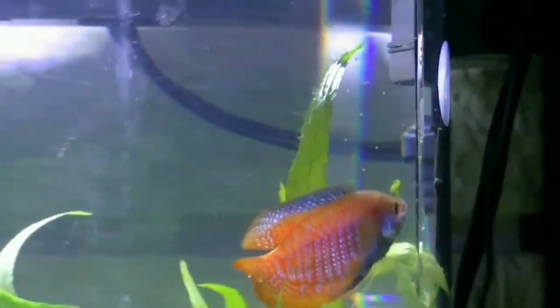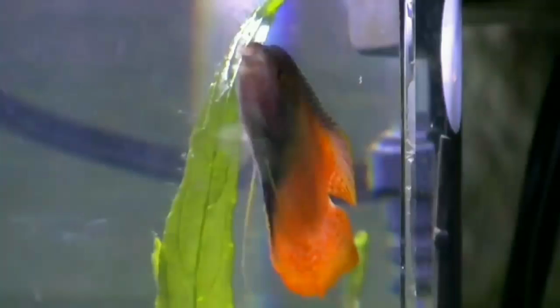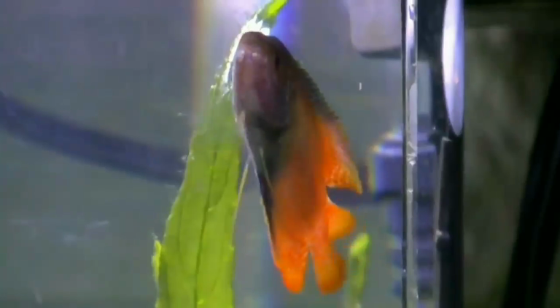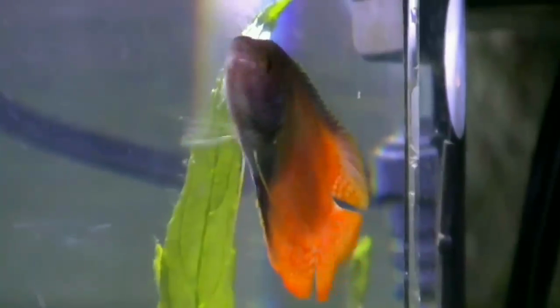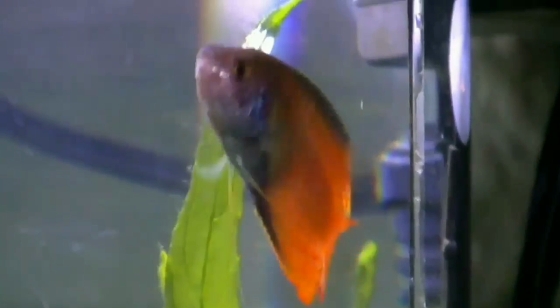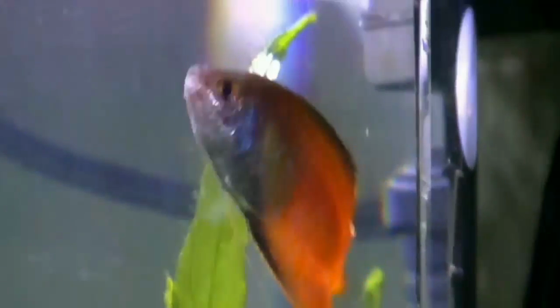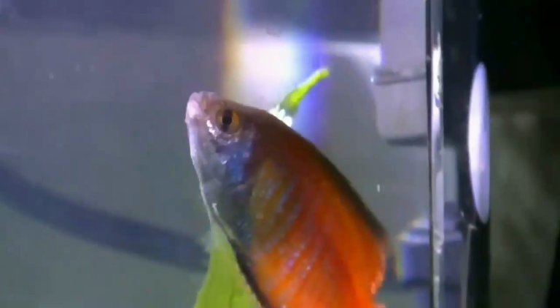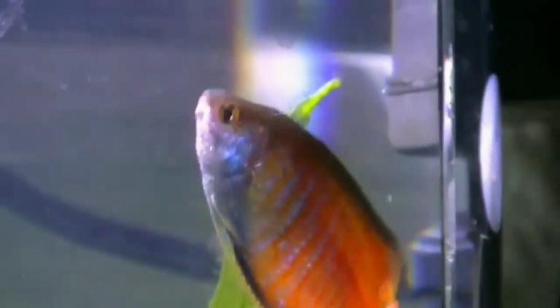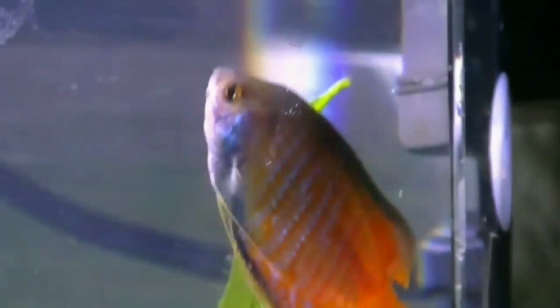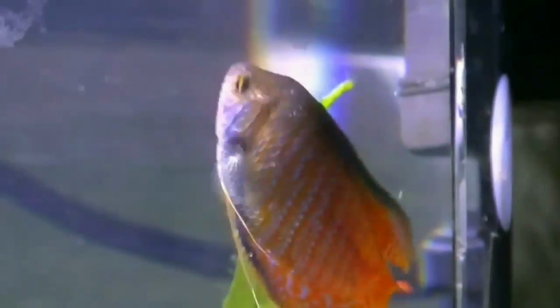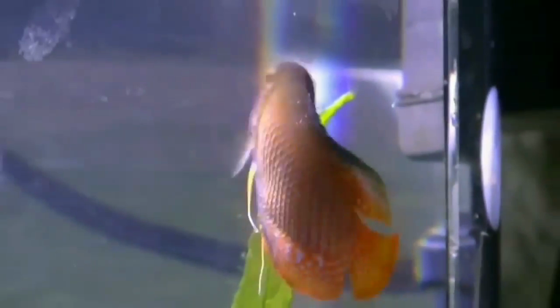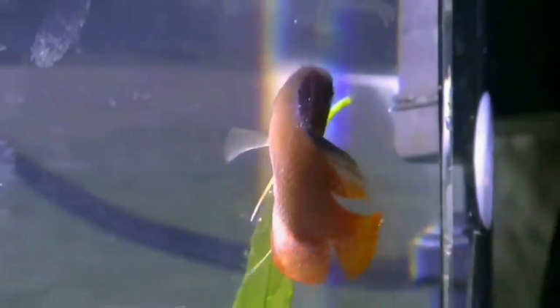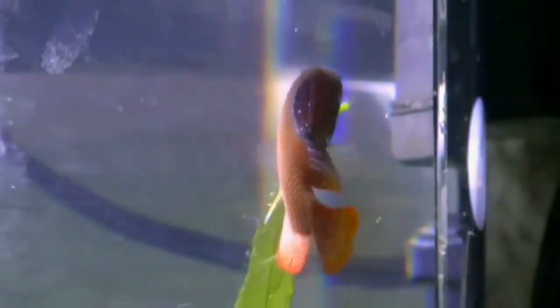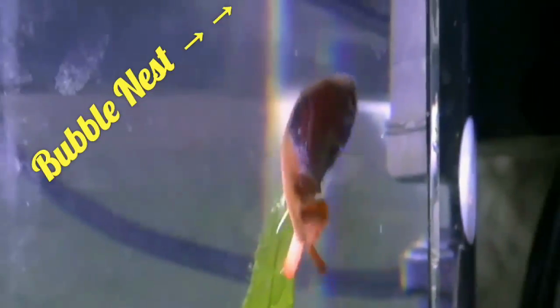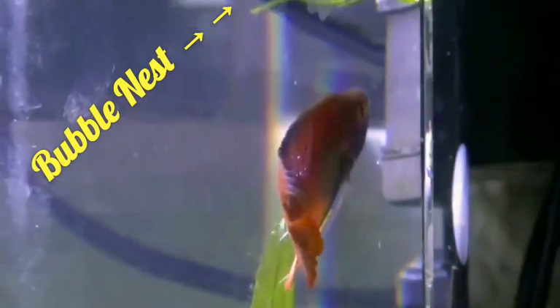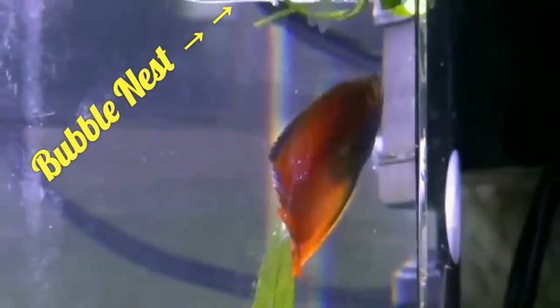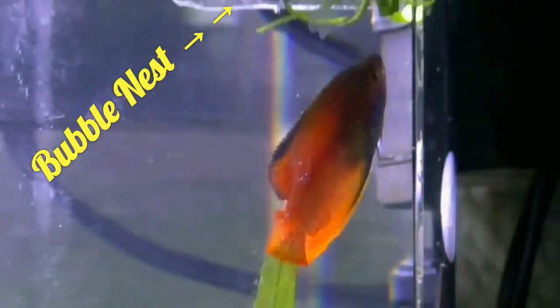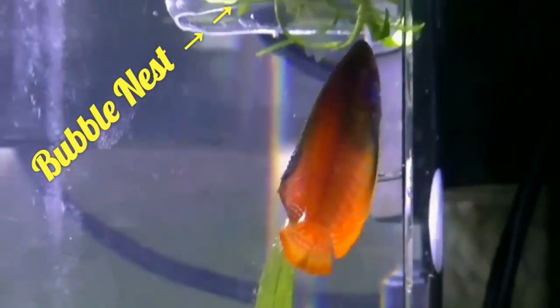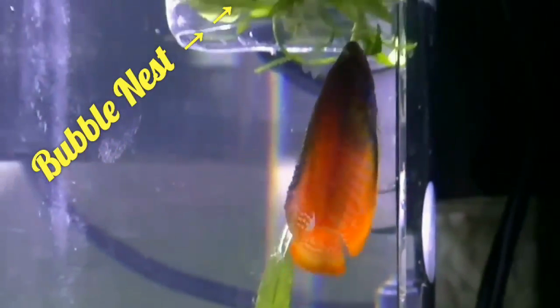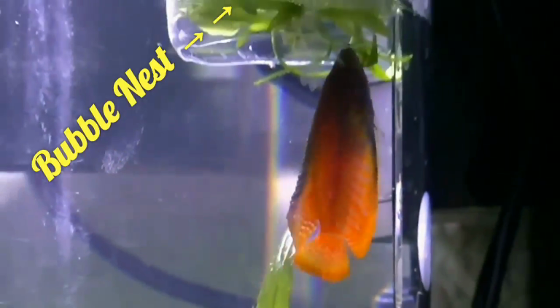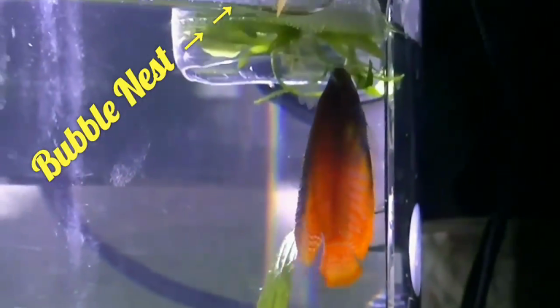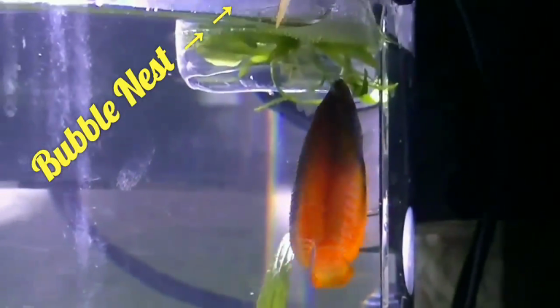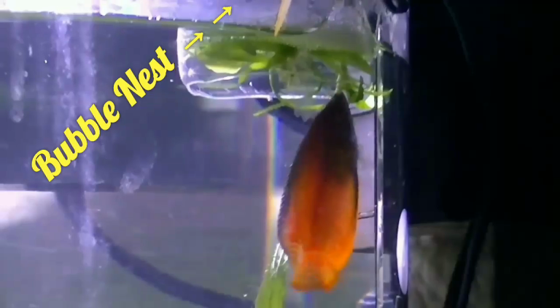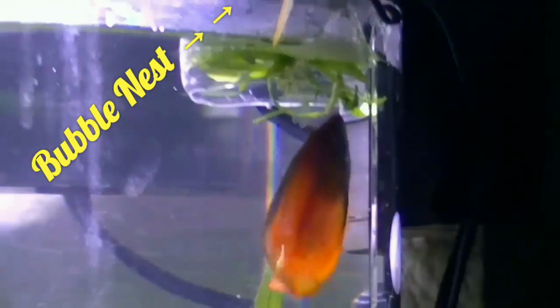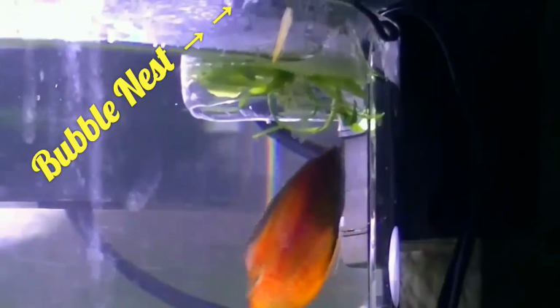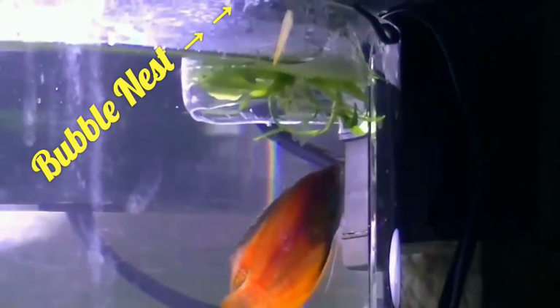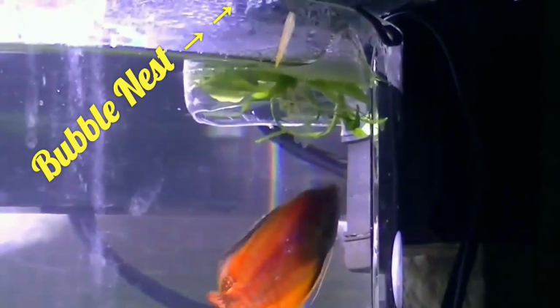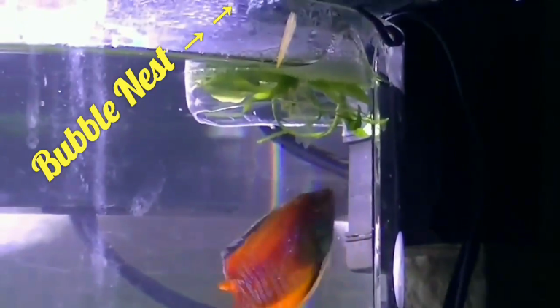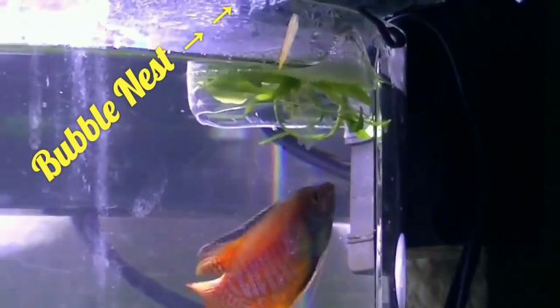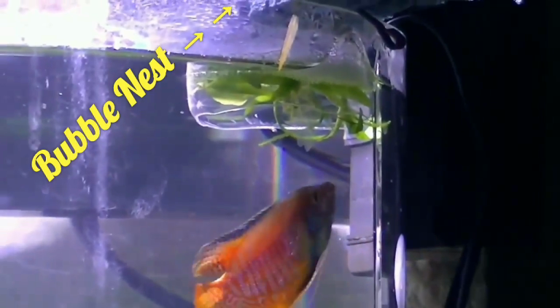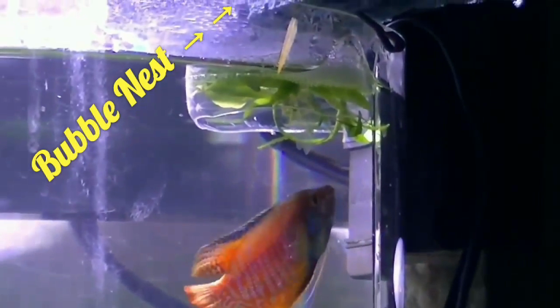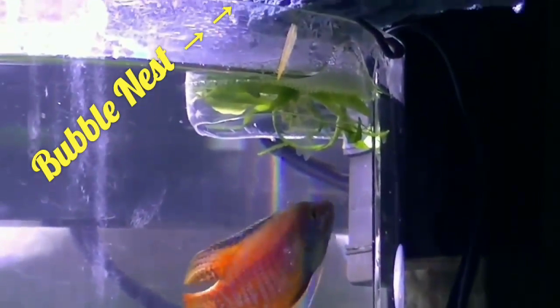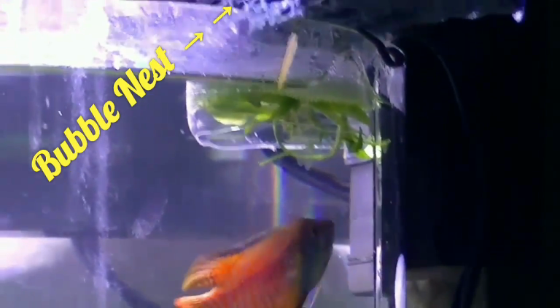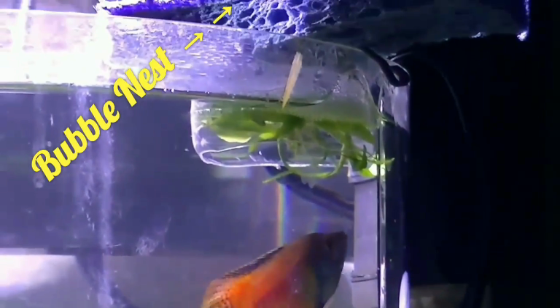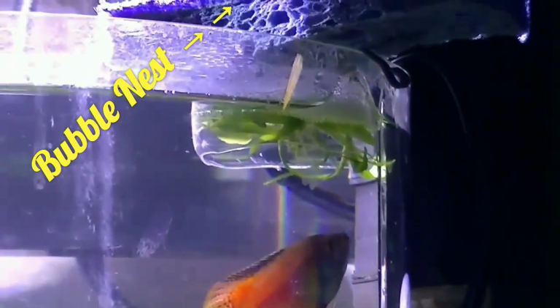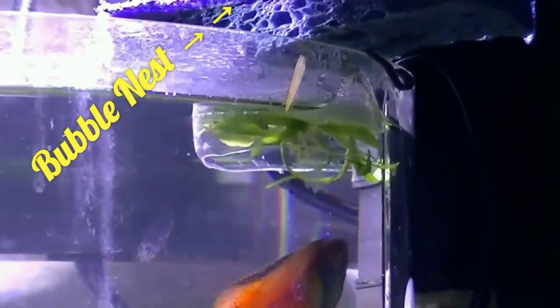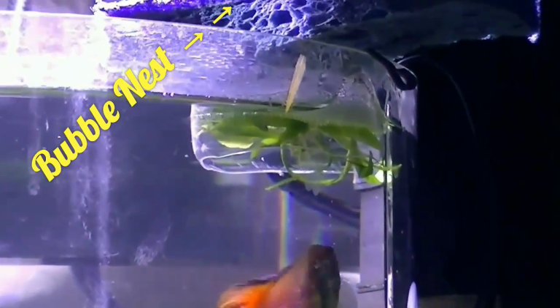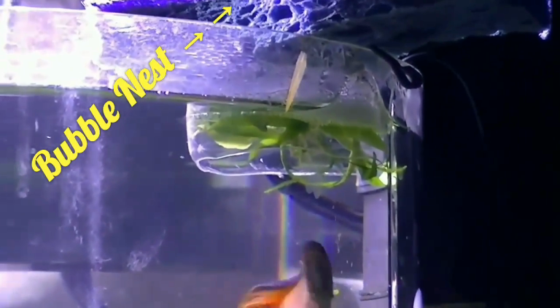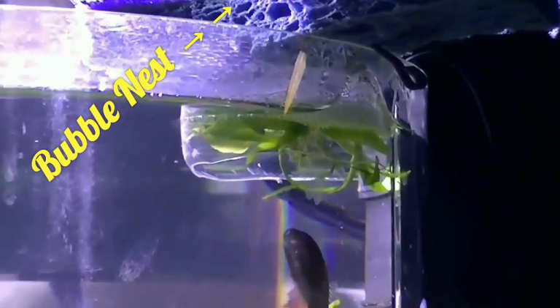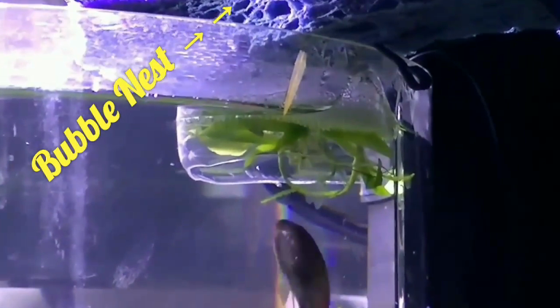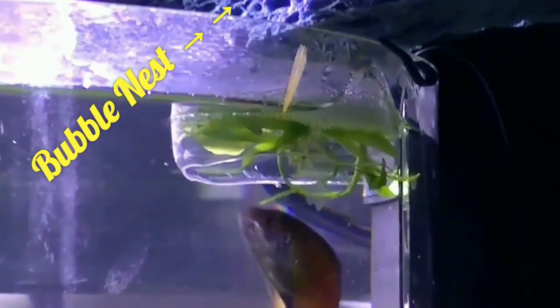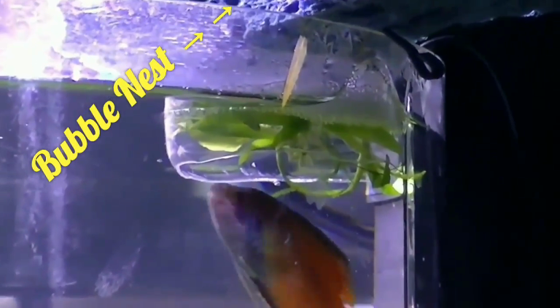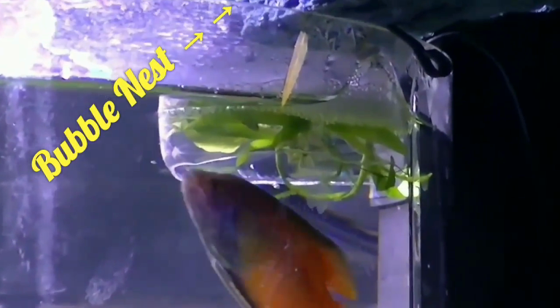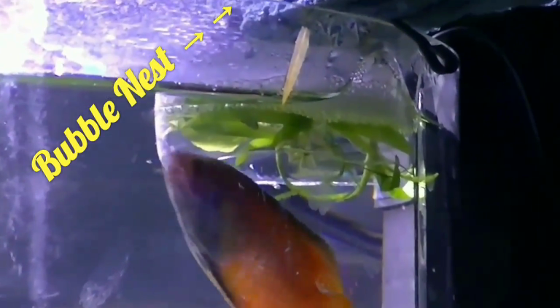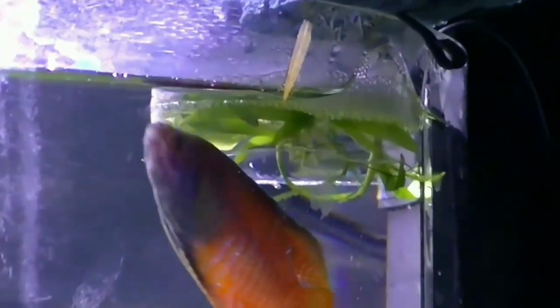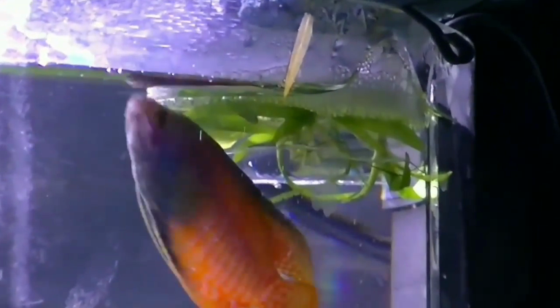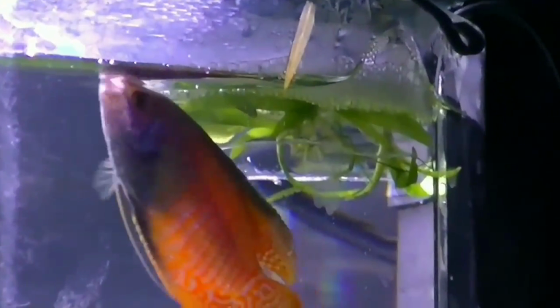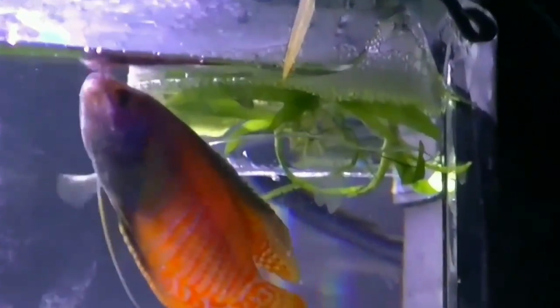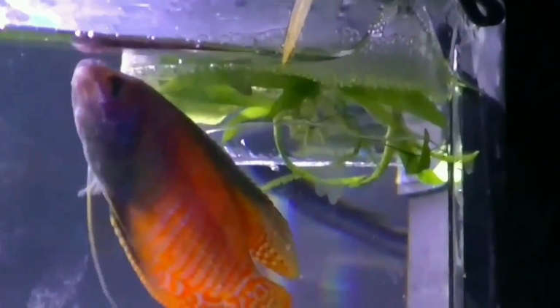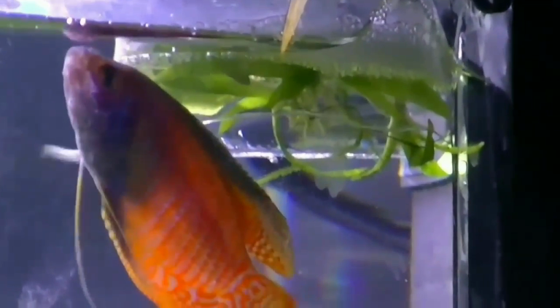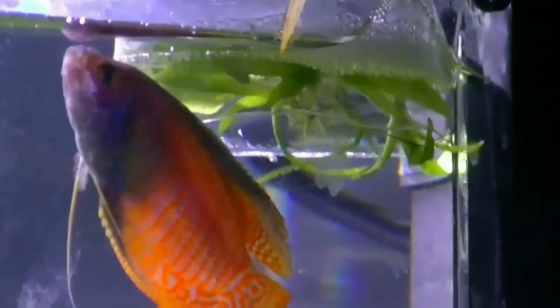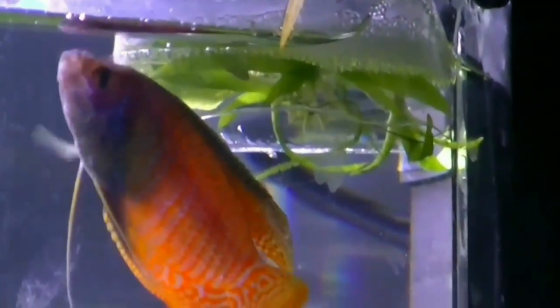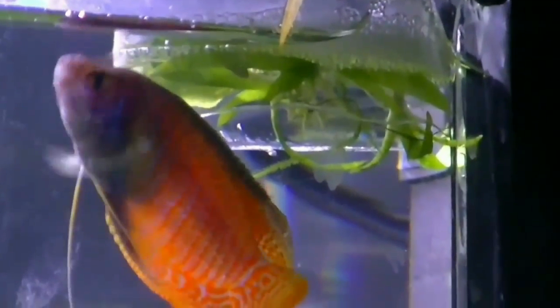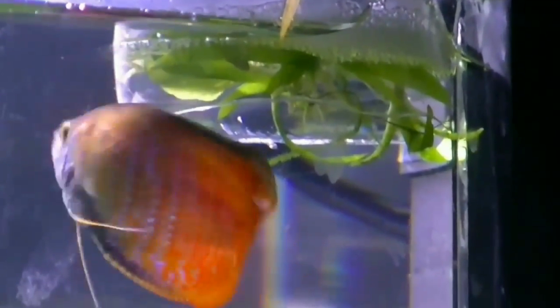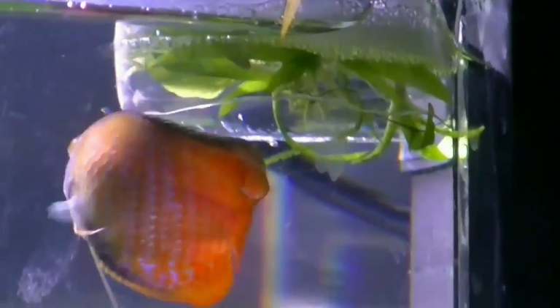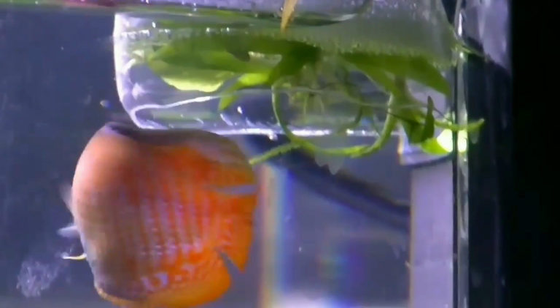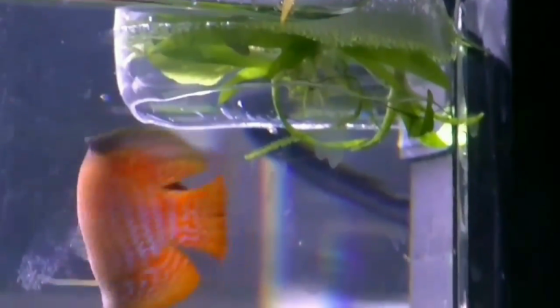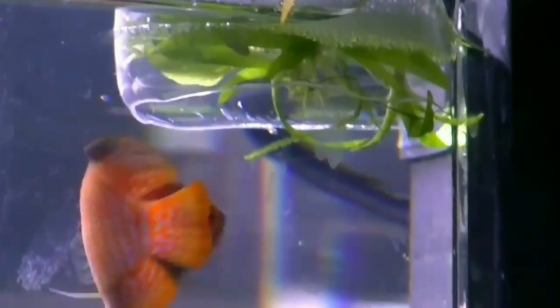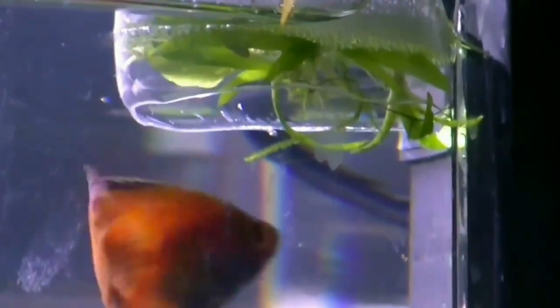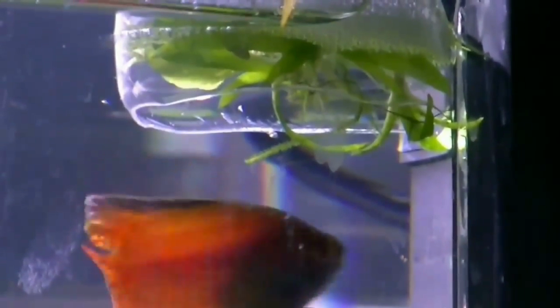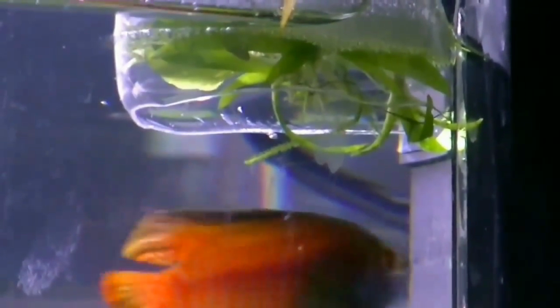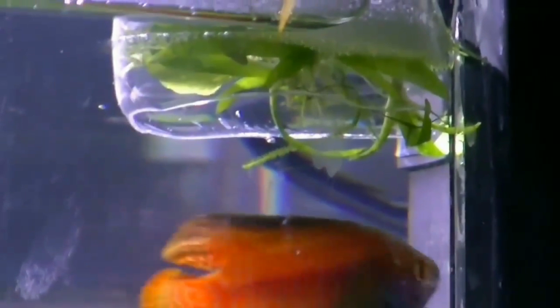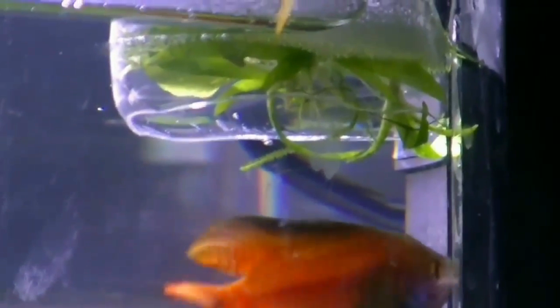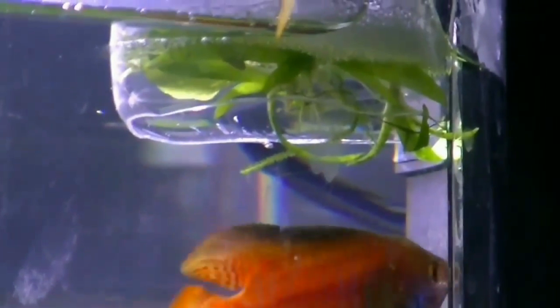In less than 24 hours the eggs will hatch, and after 3 to 5 days the fry will swim.